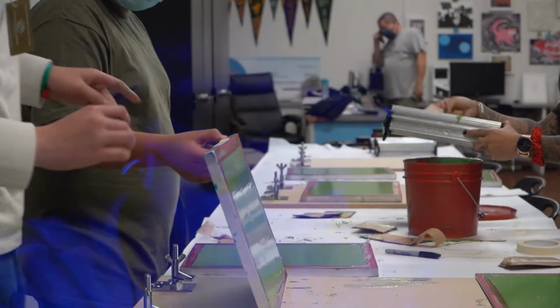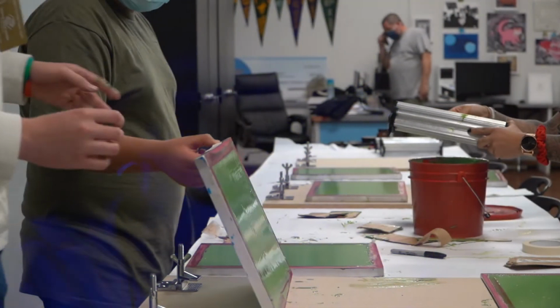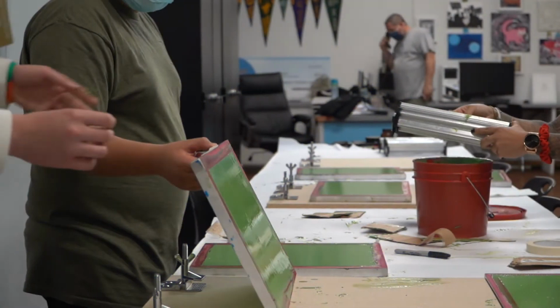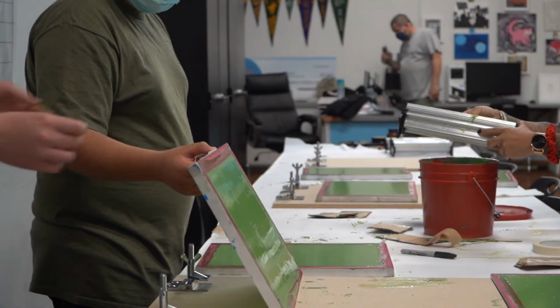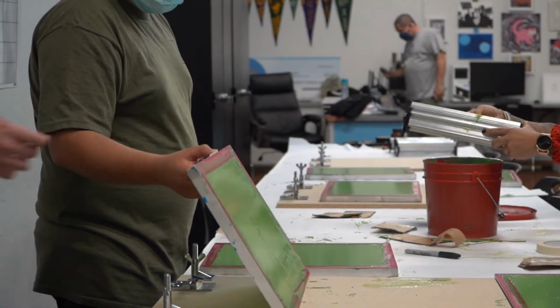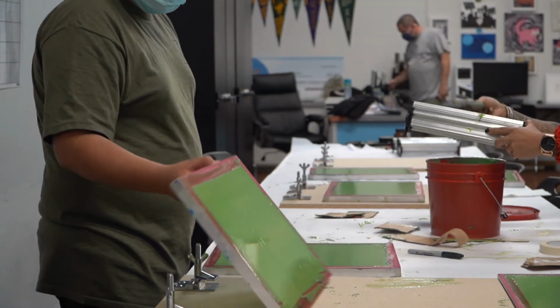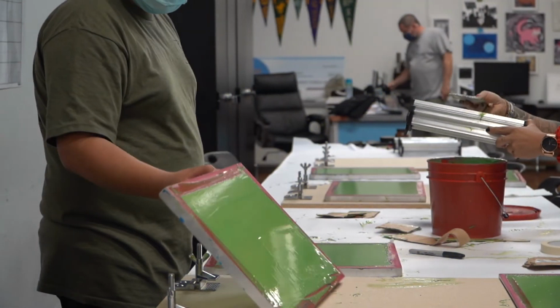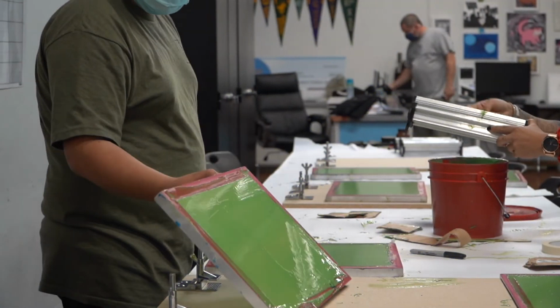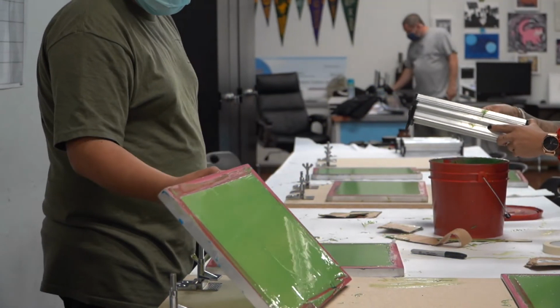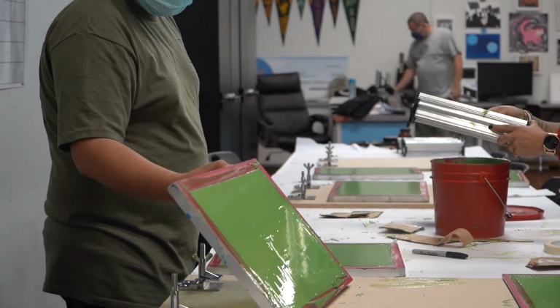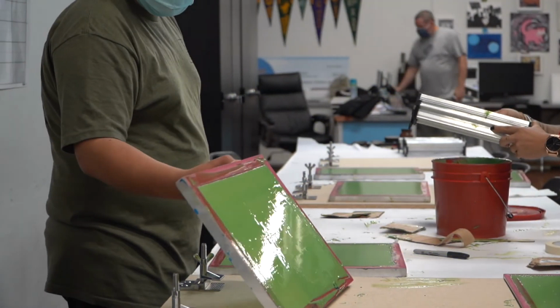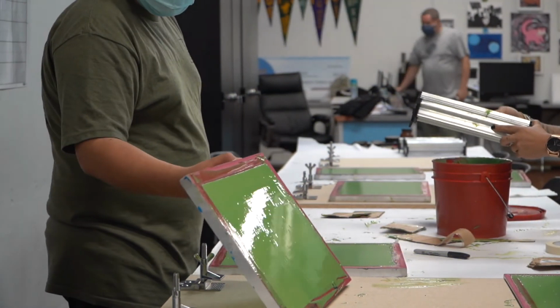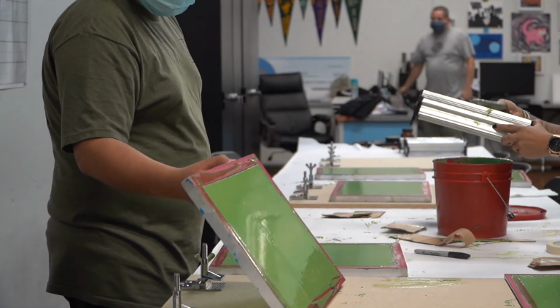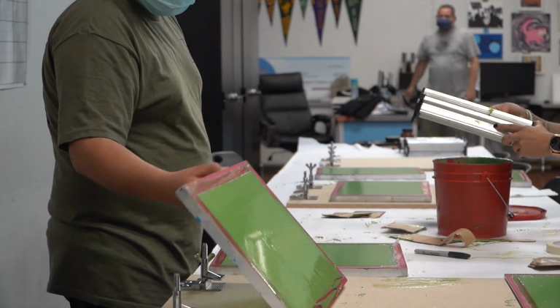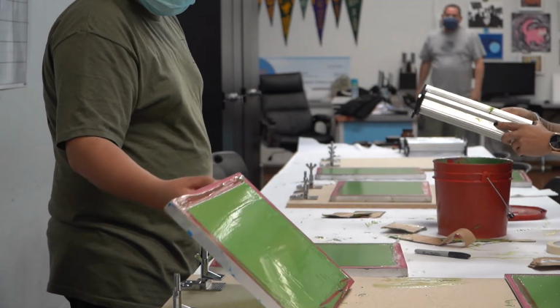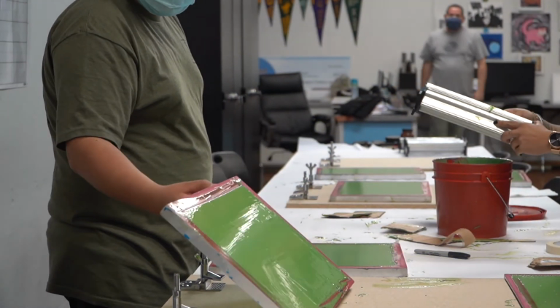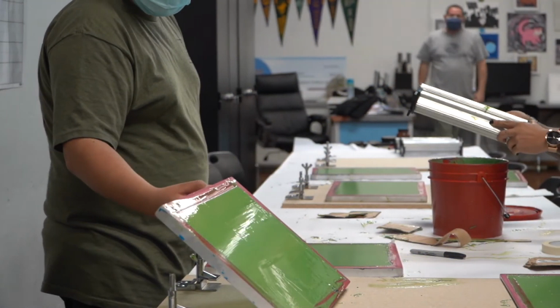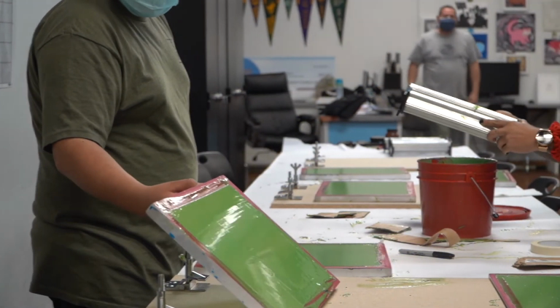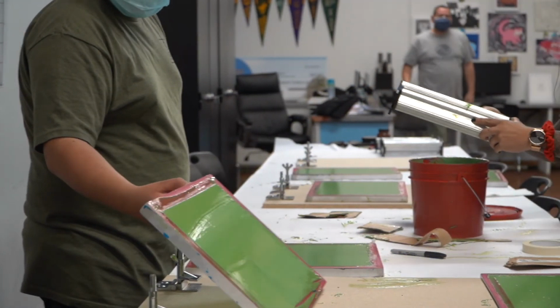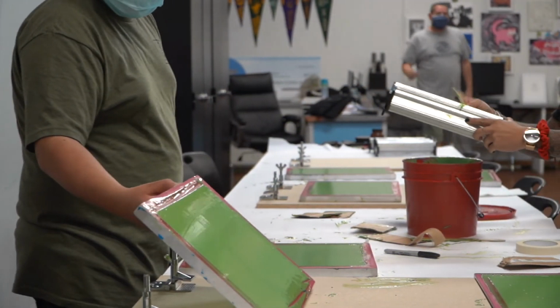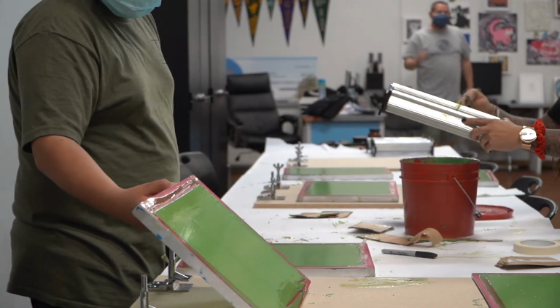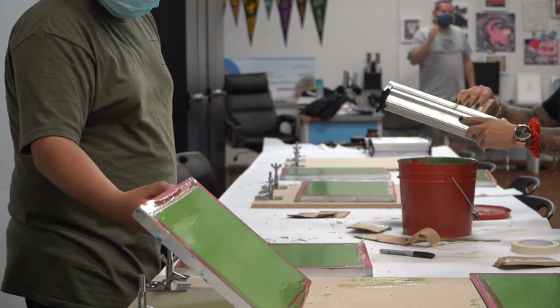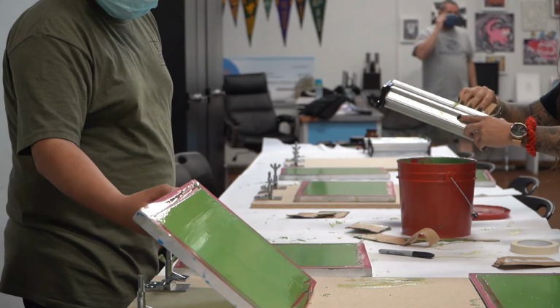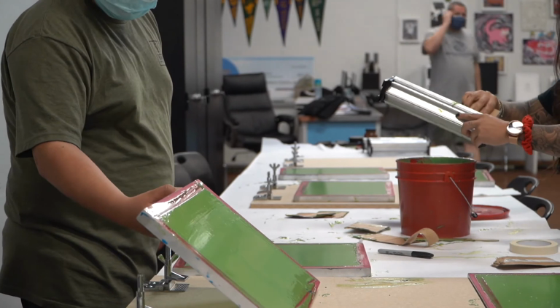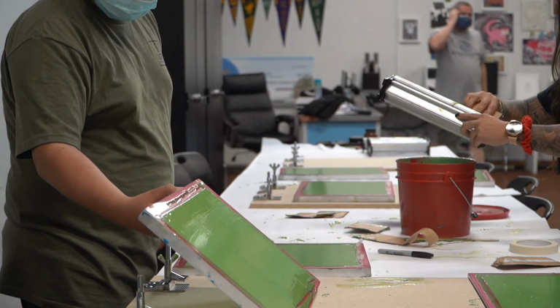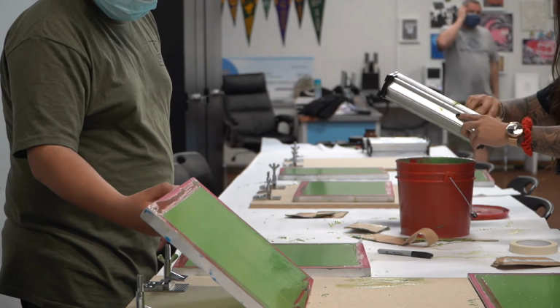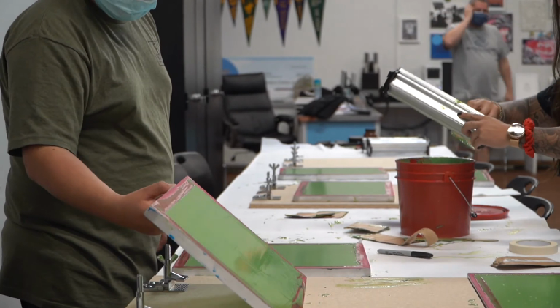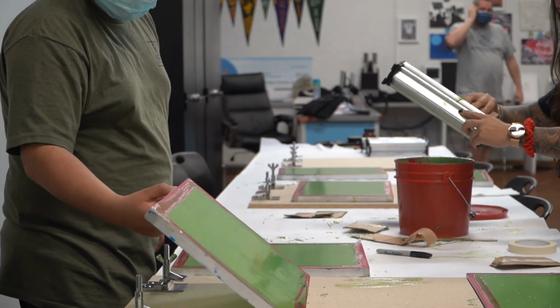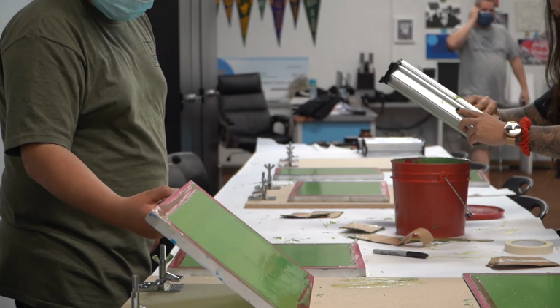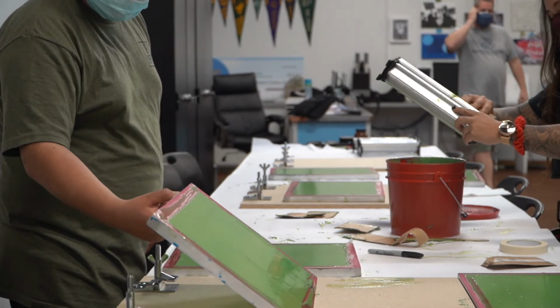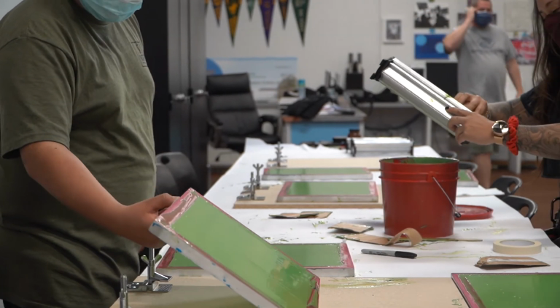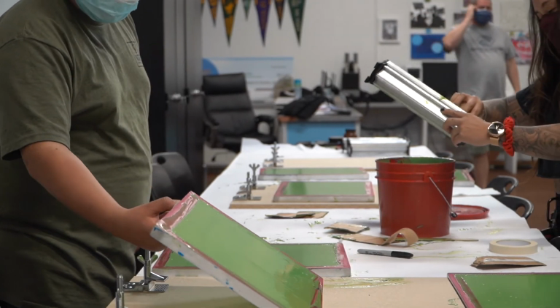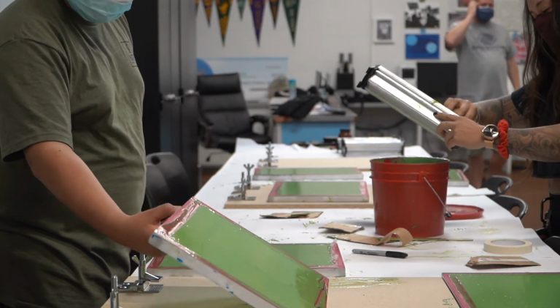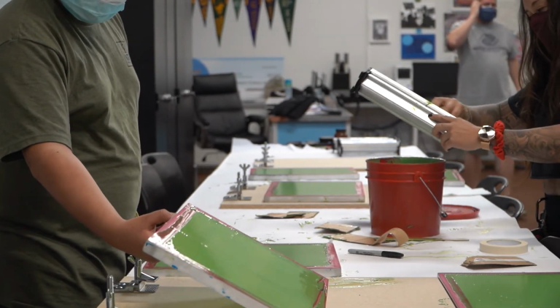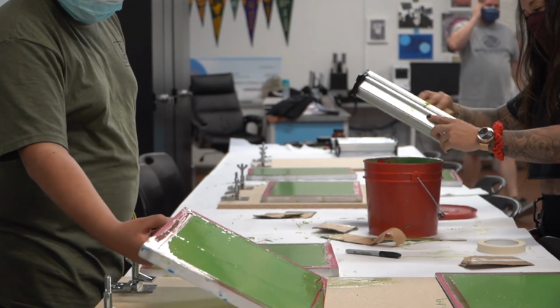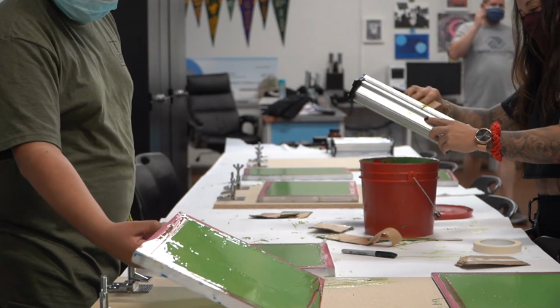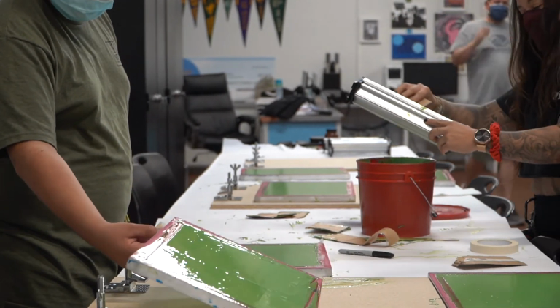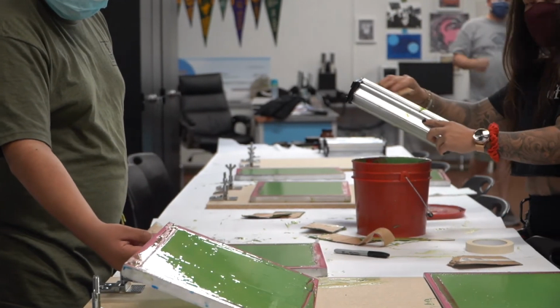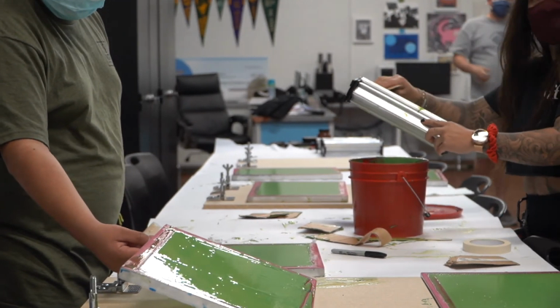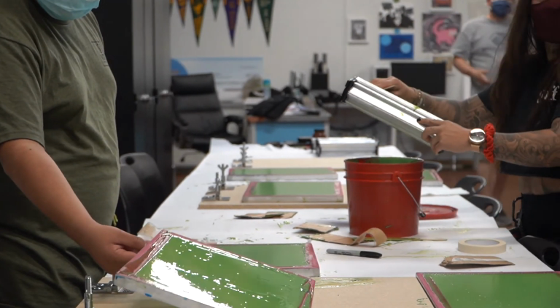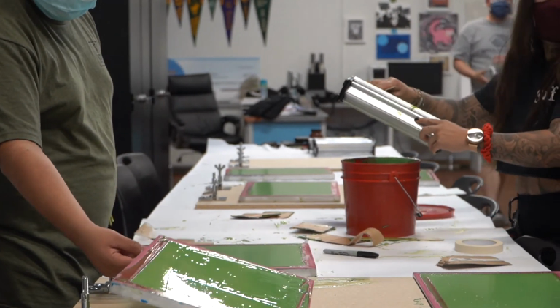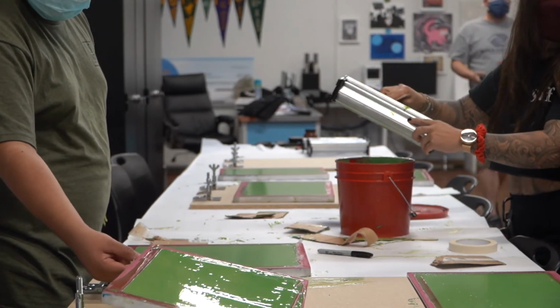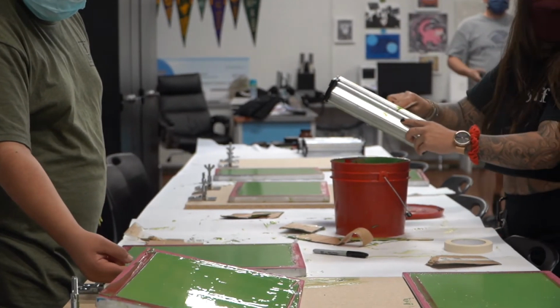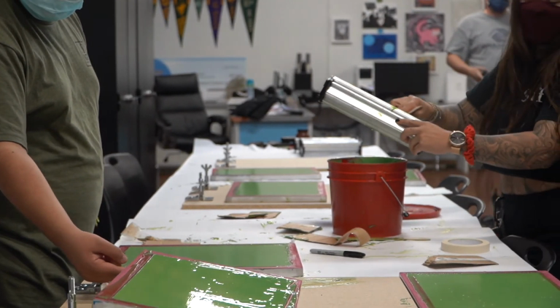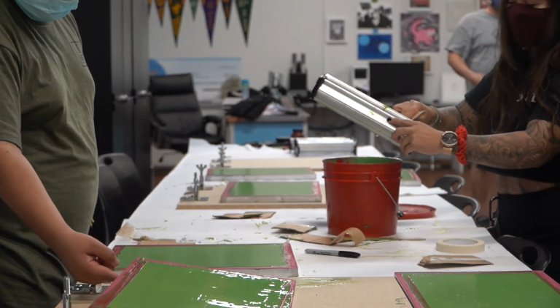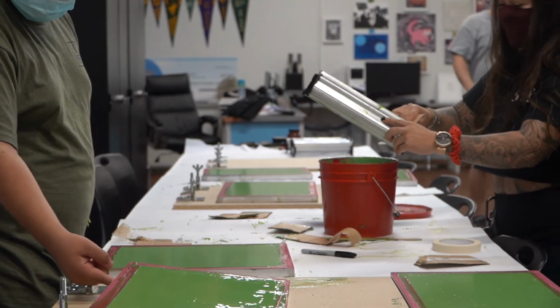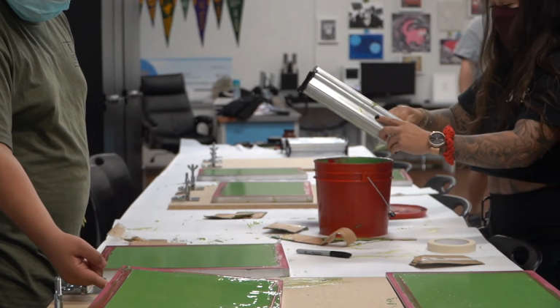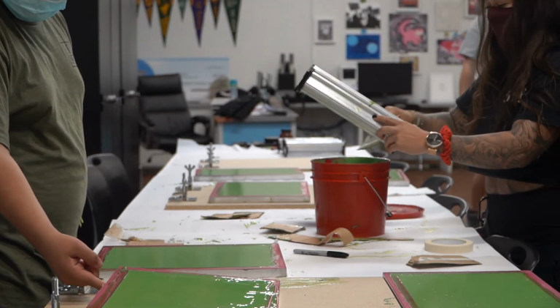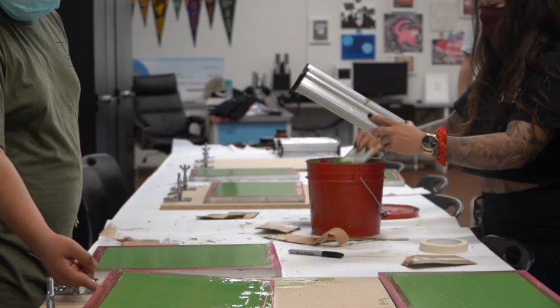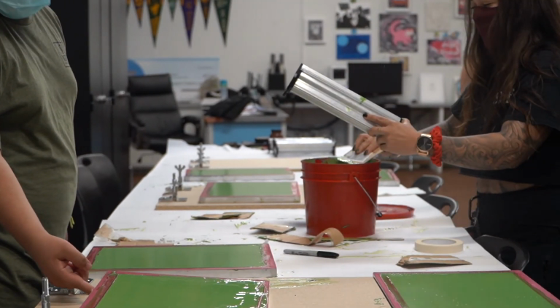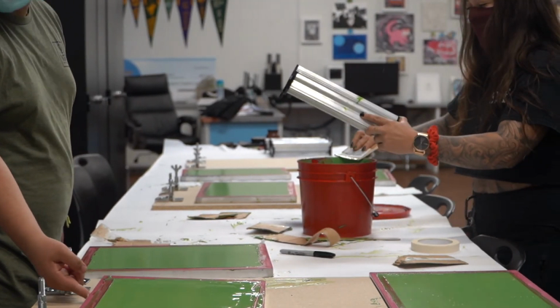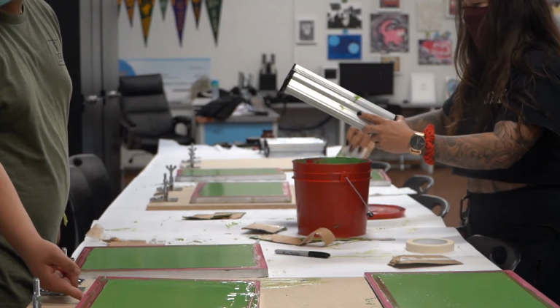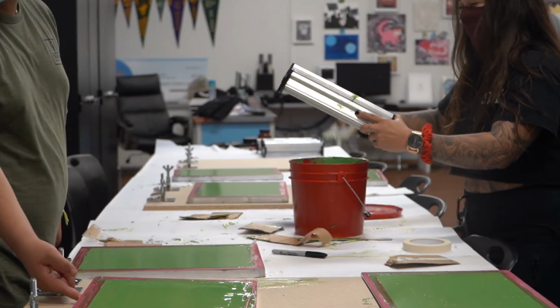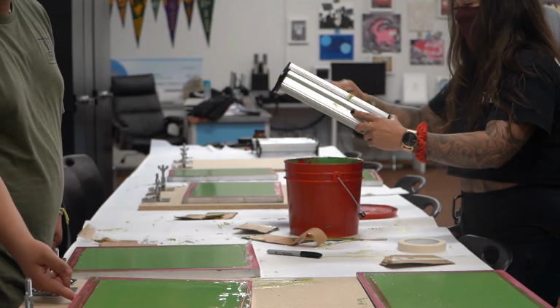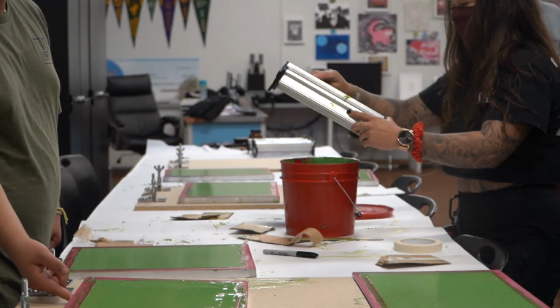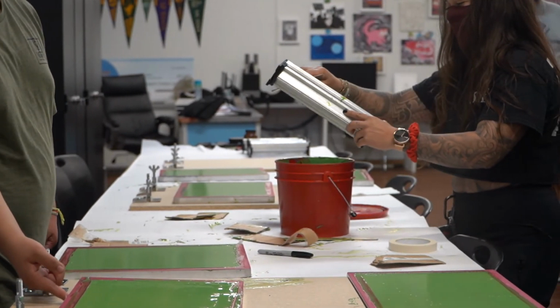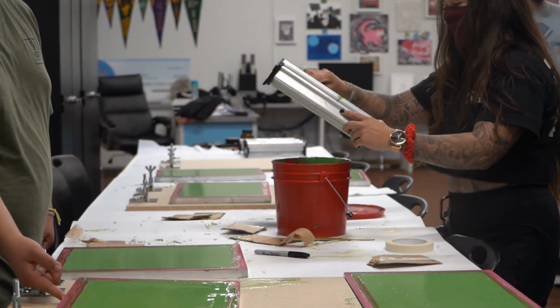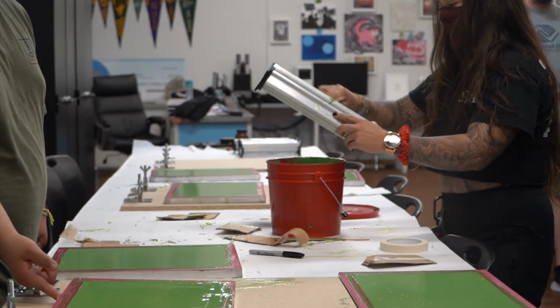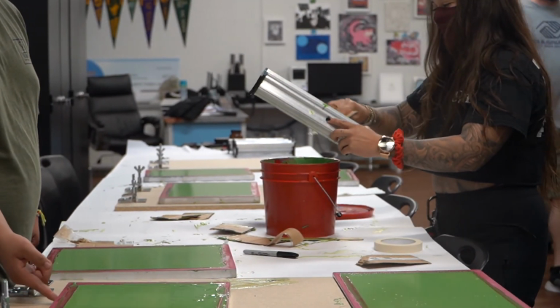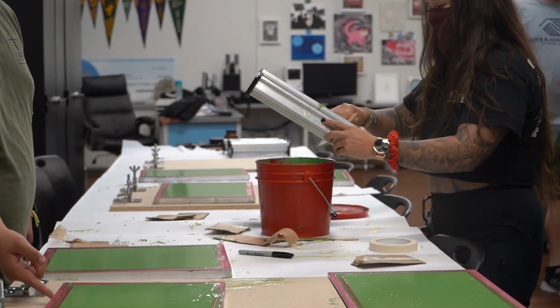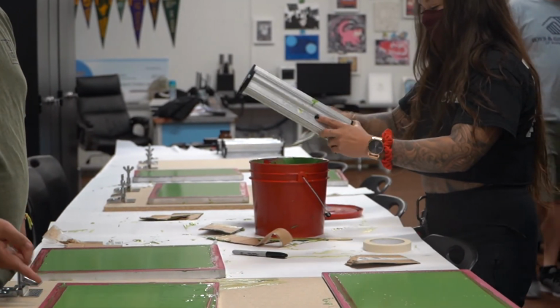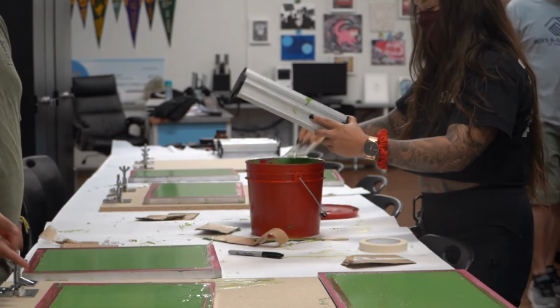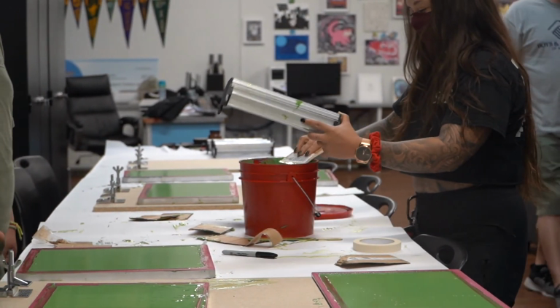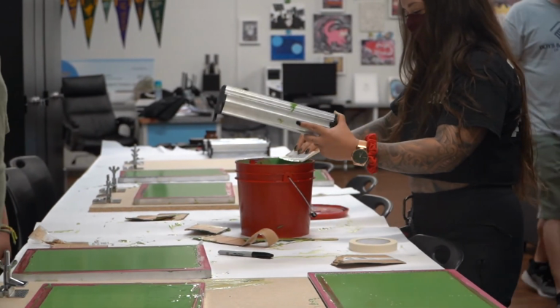Practice makes perfect, right? Even though you never did it.